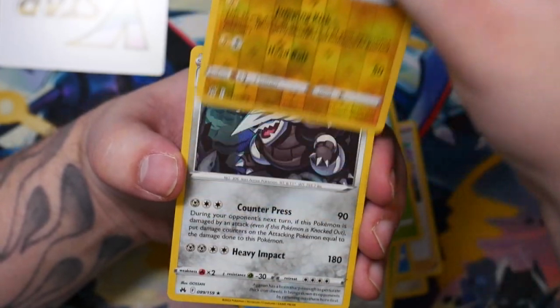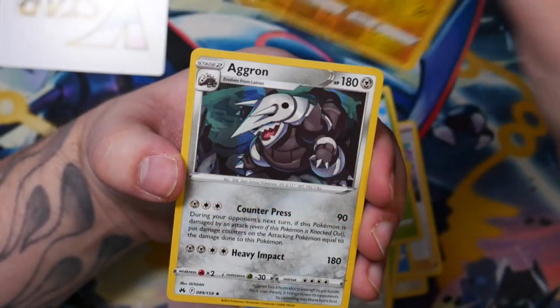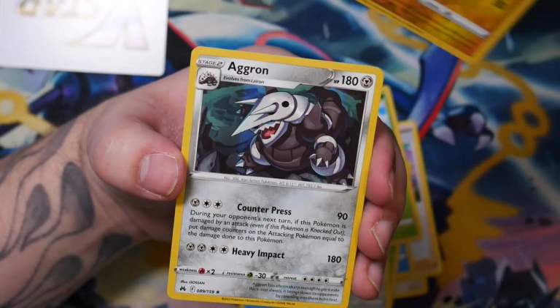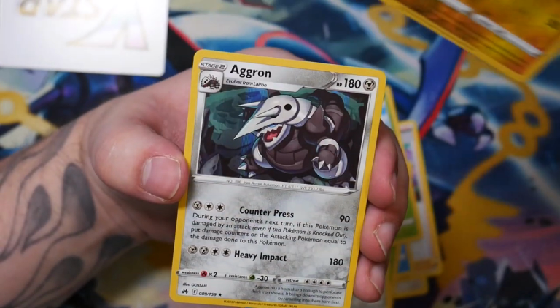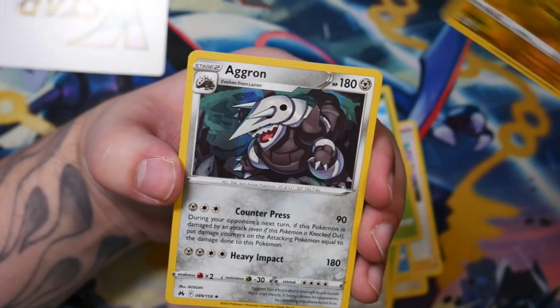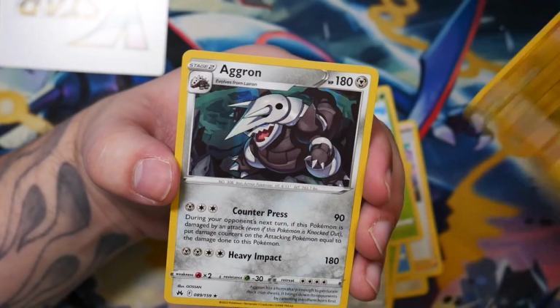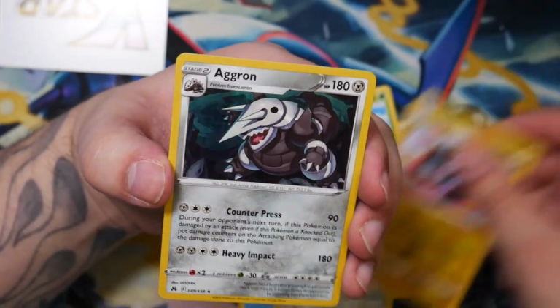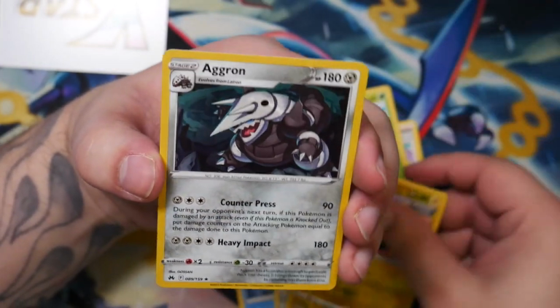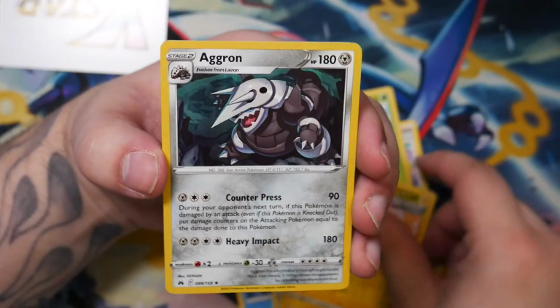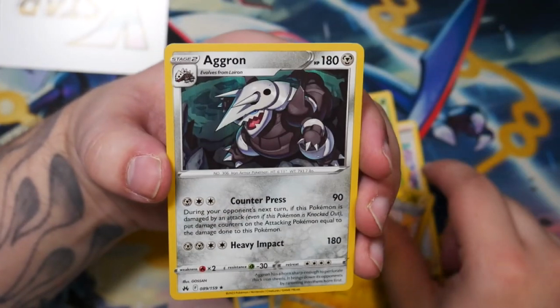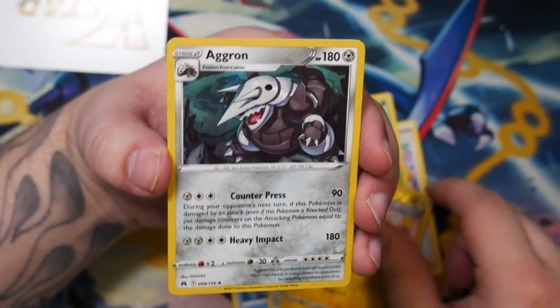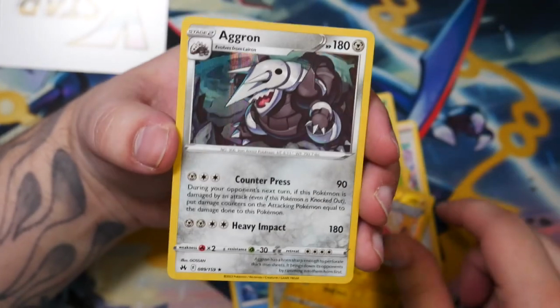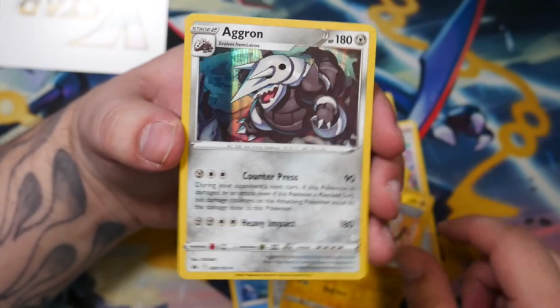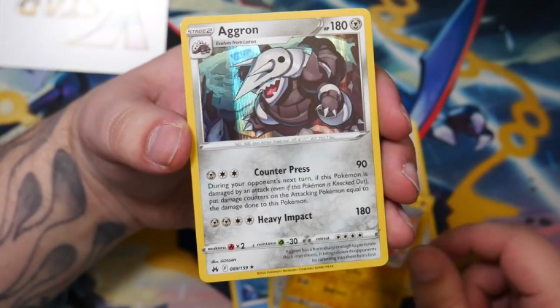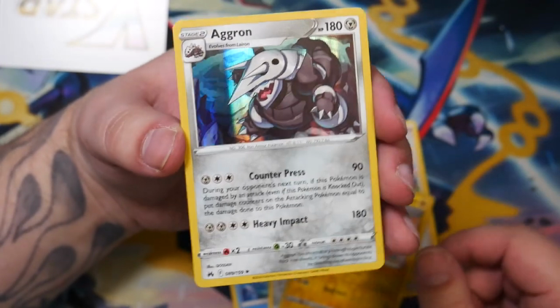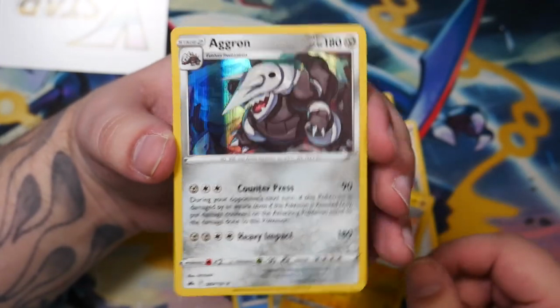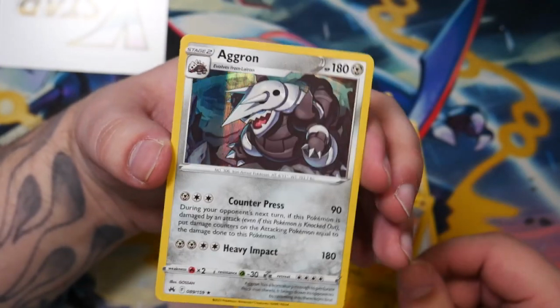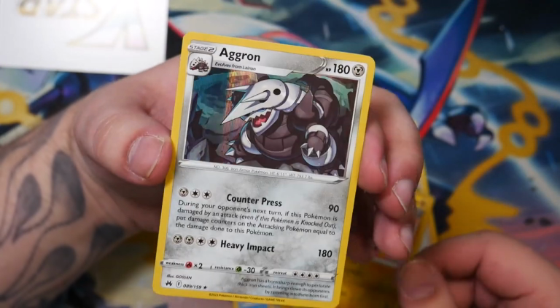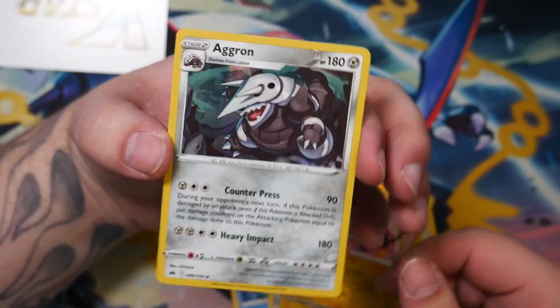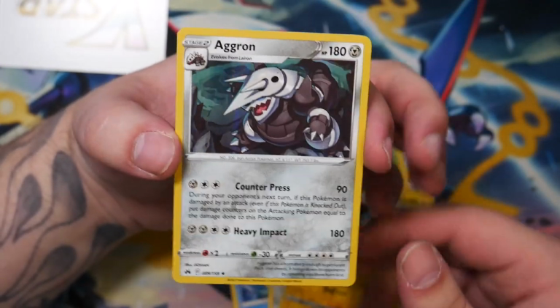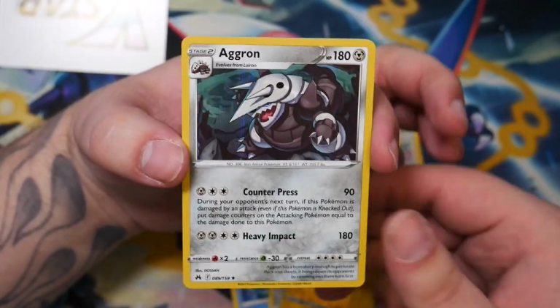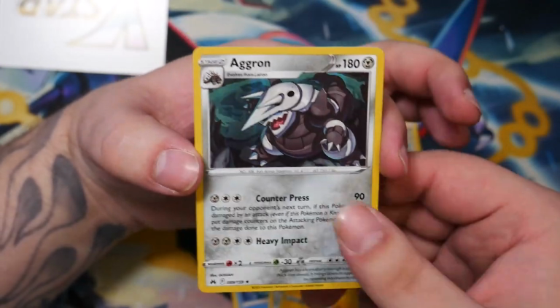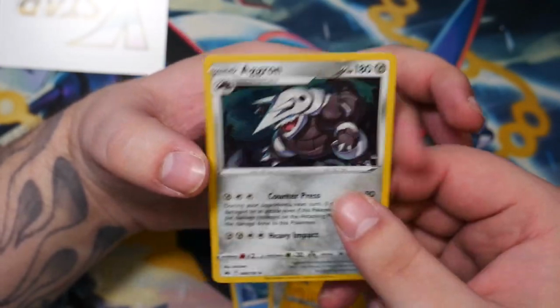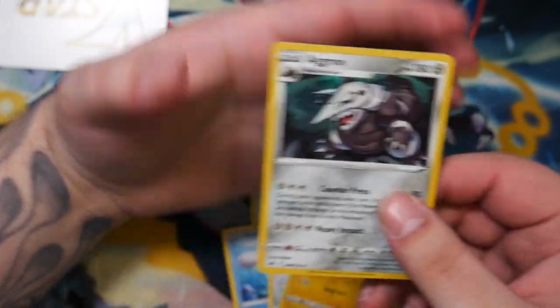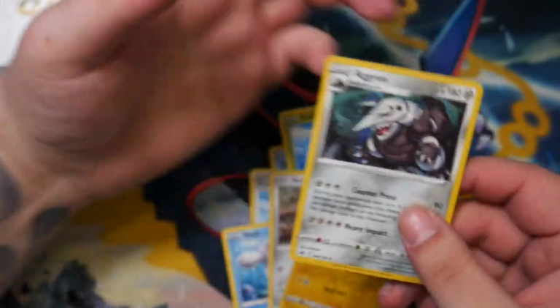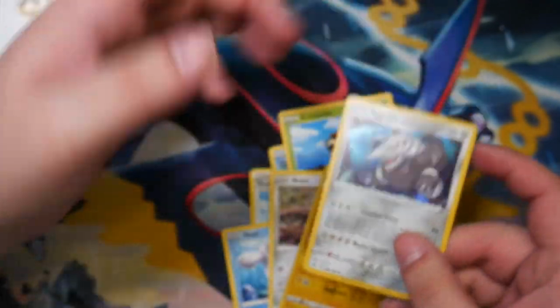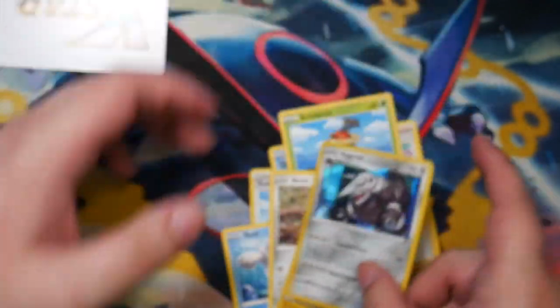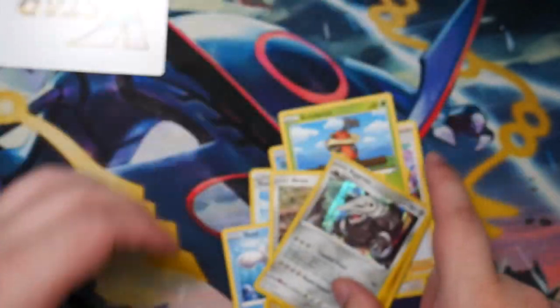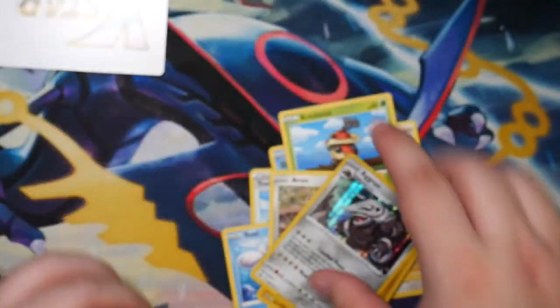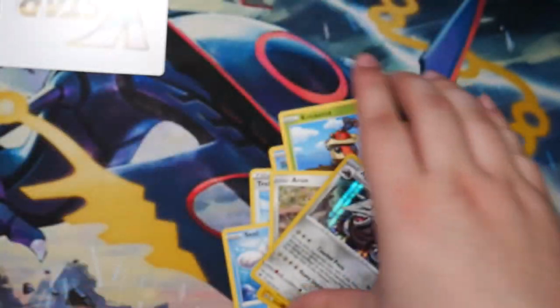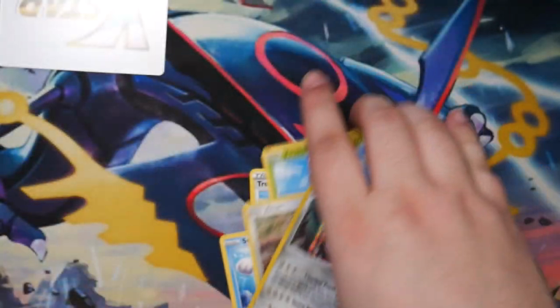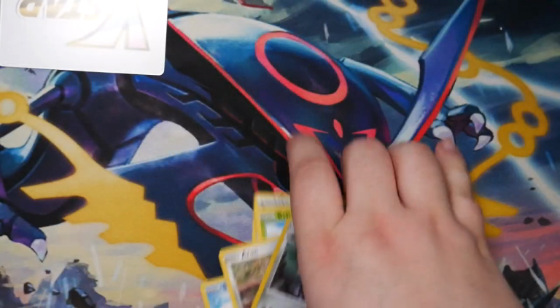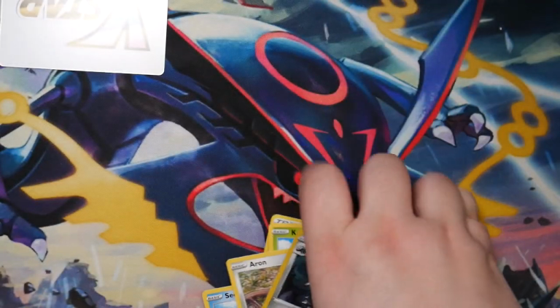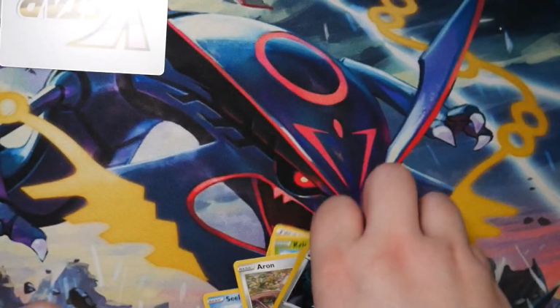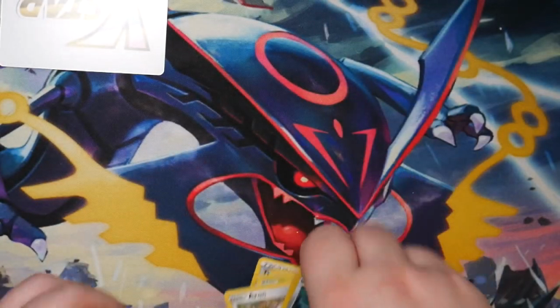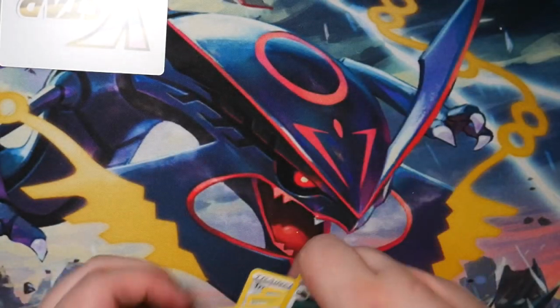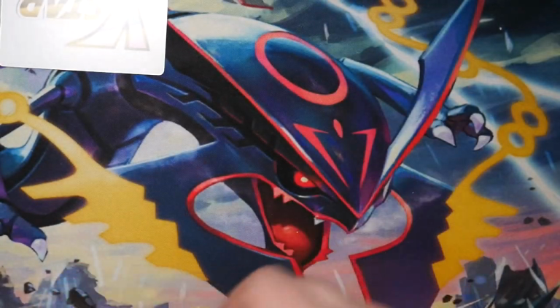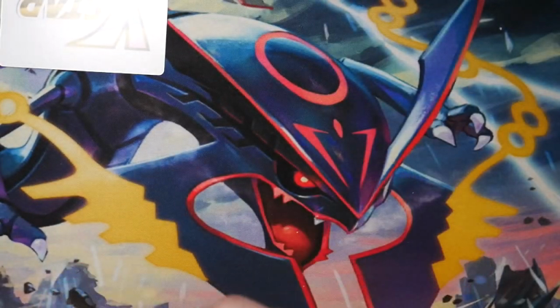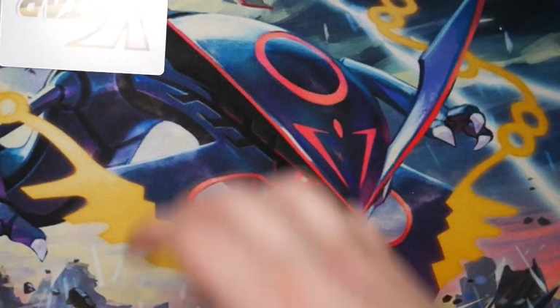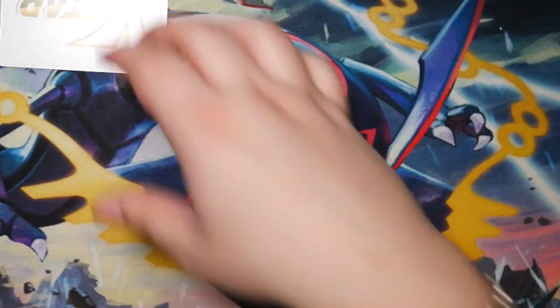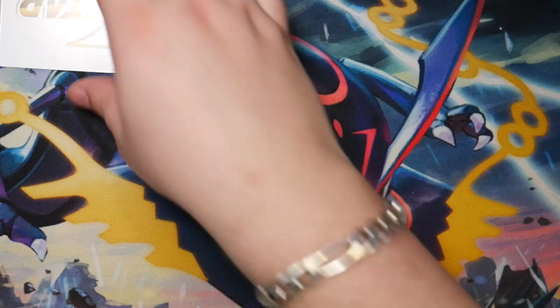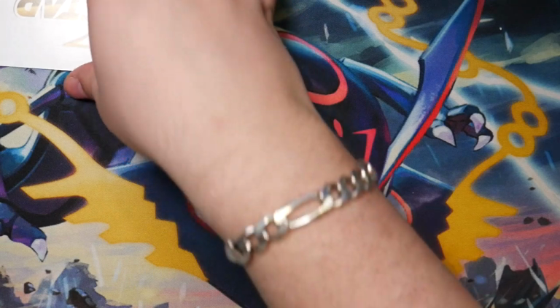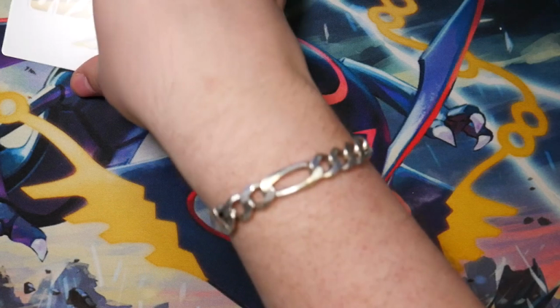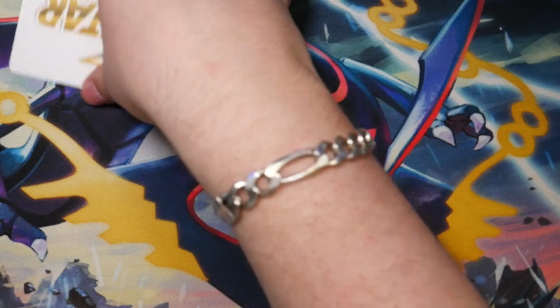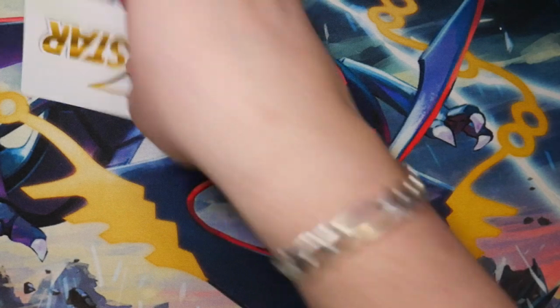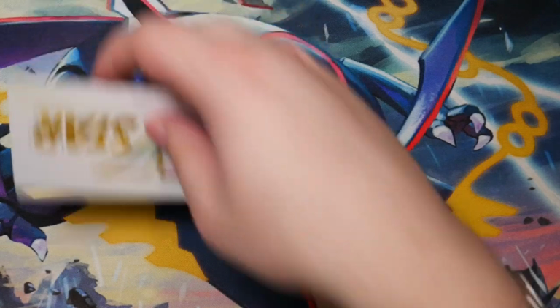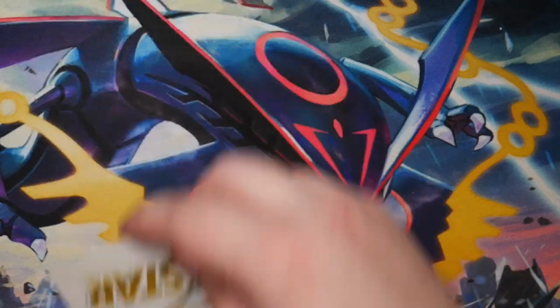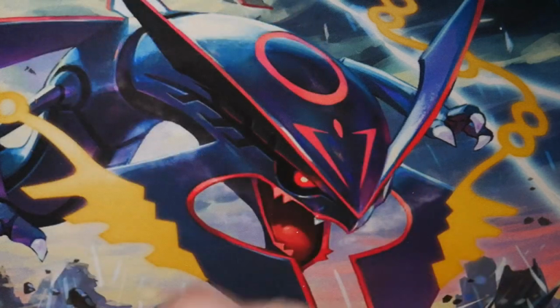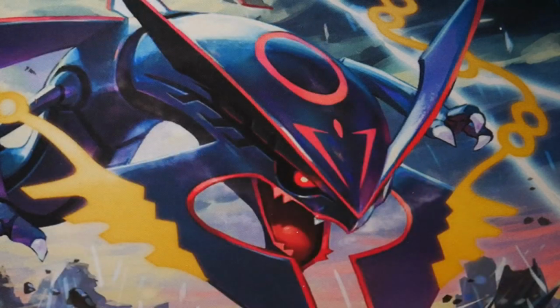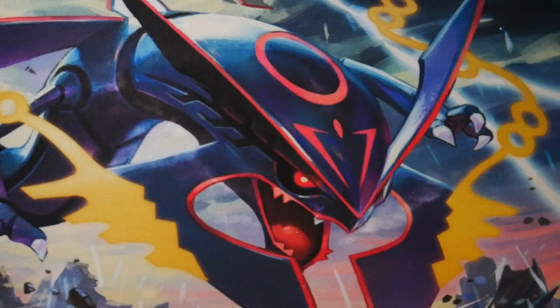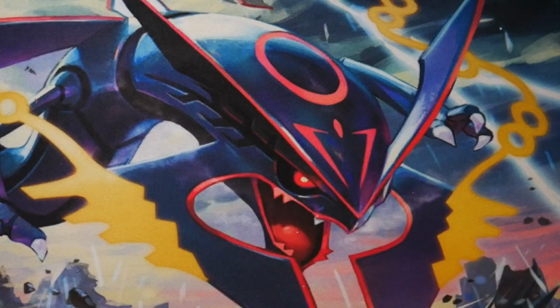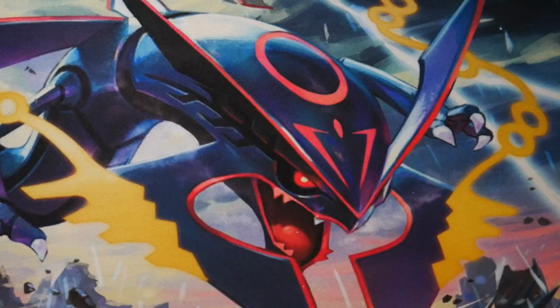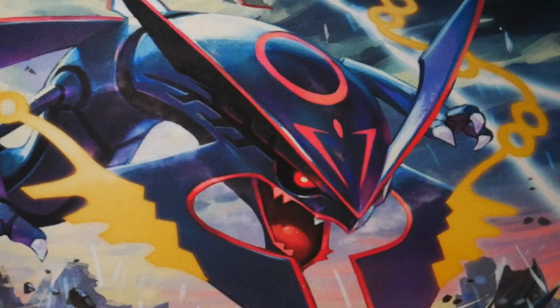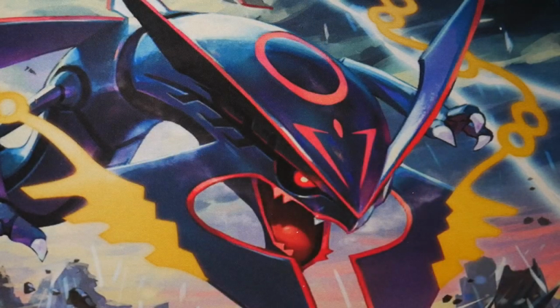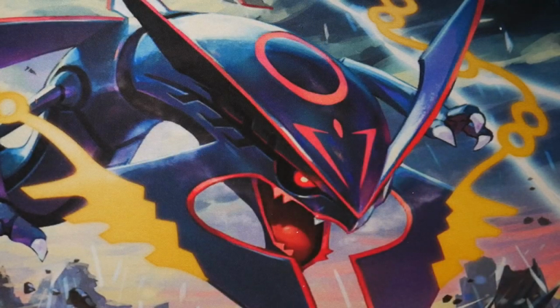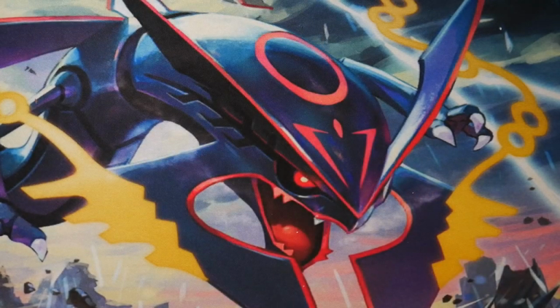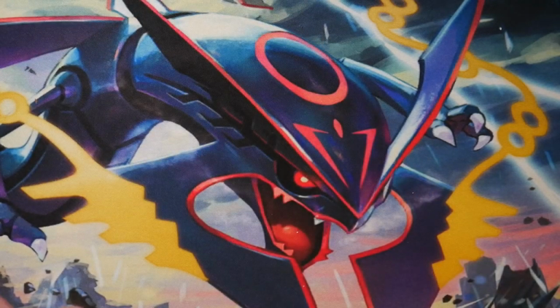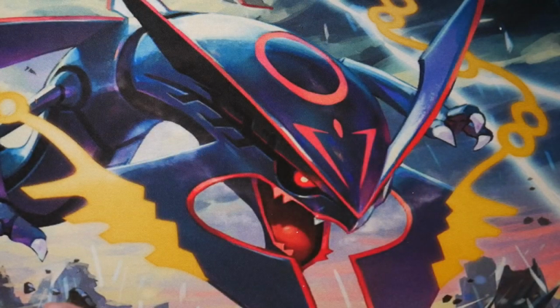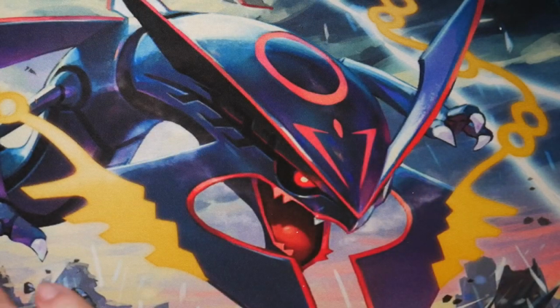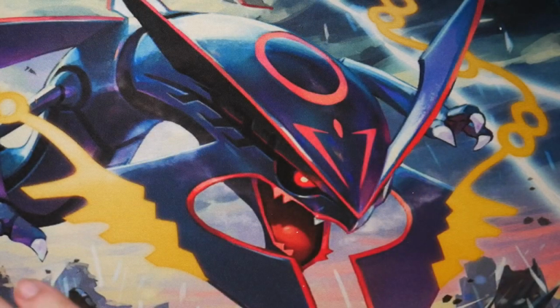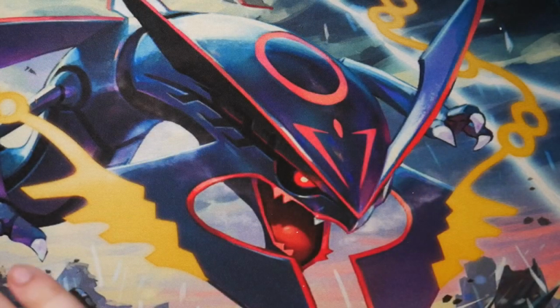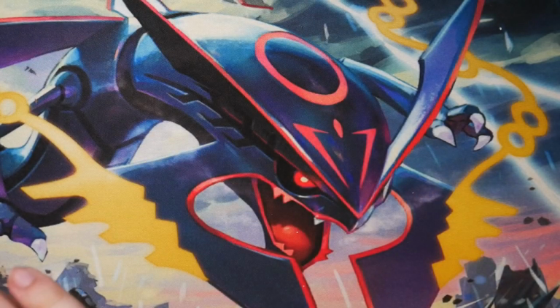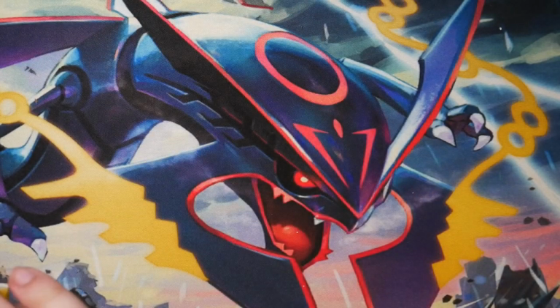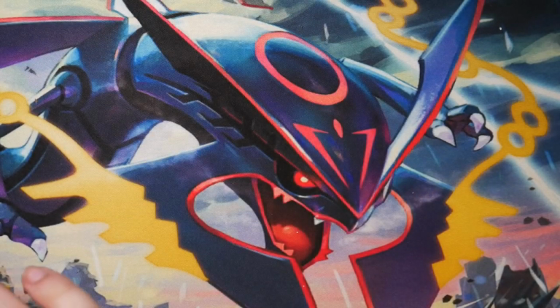First pack - nothing. Just a holographic Aggron. Nothing to write home about for this one. Still got four more though.